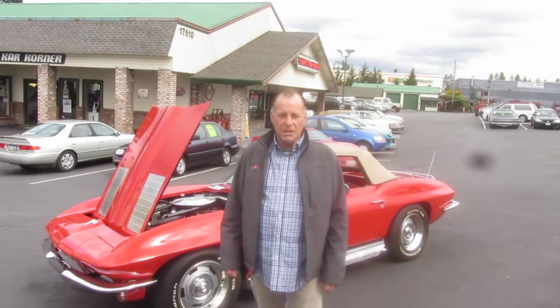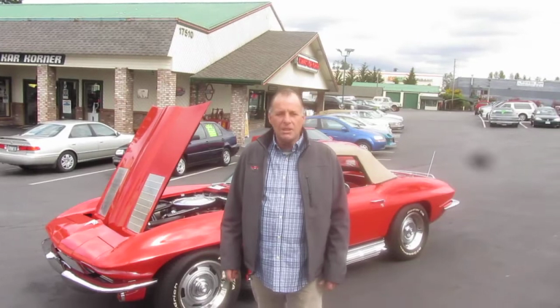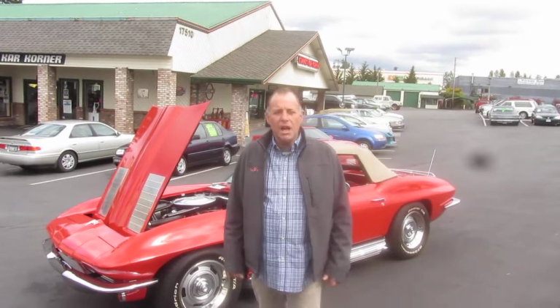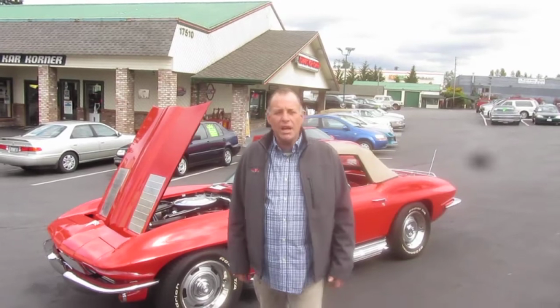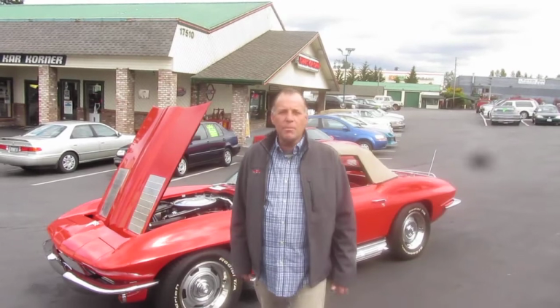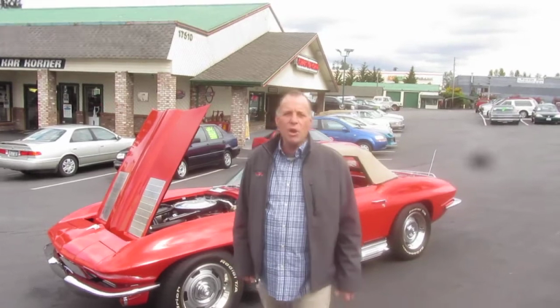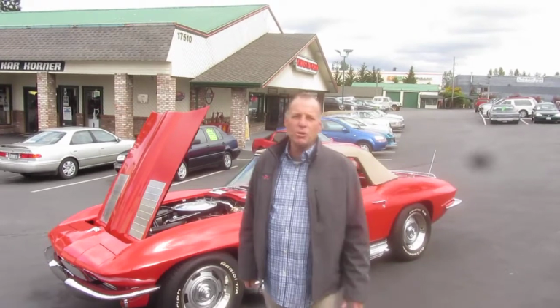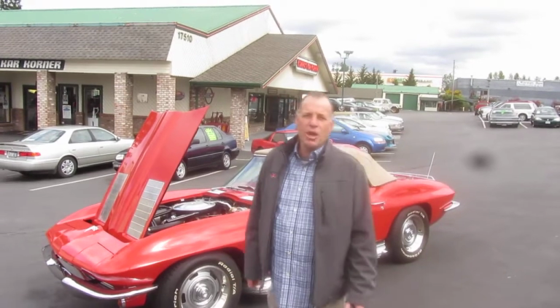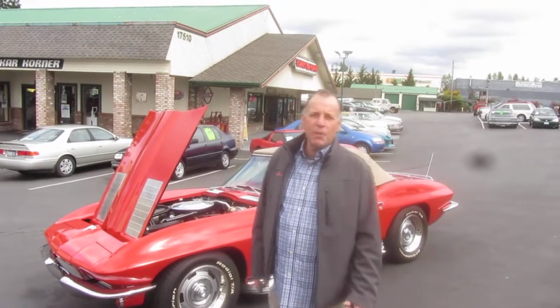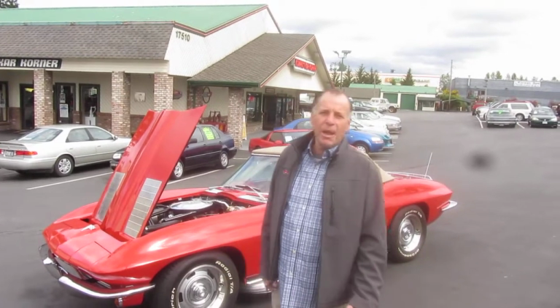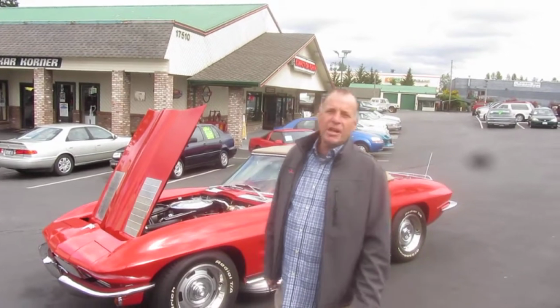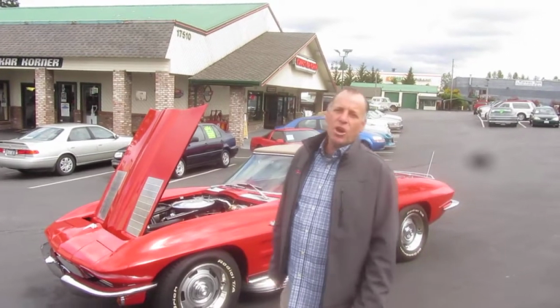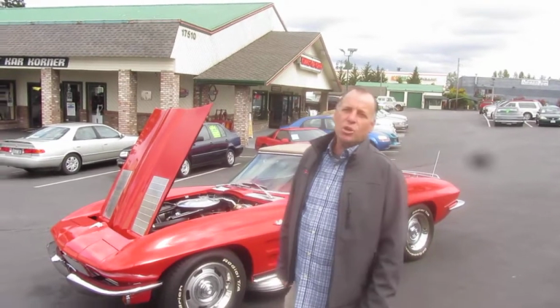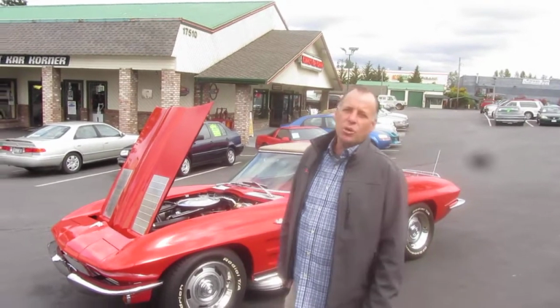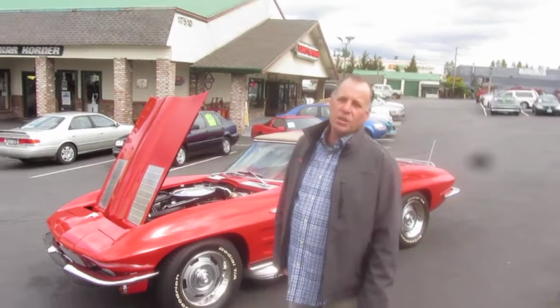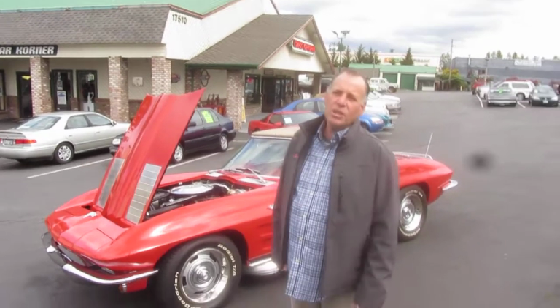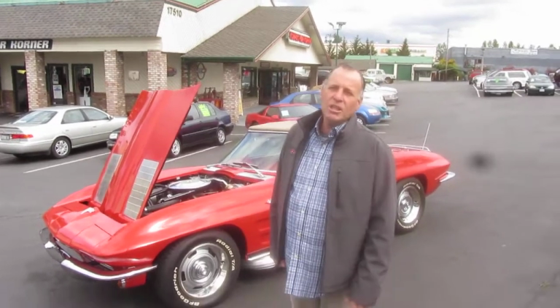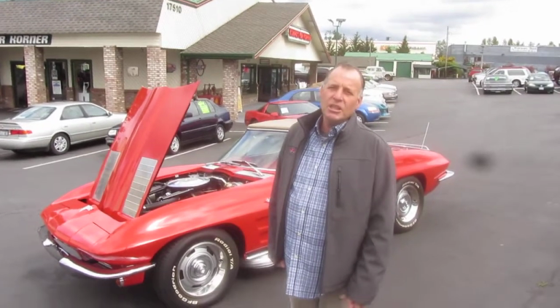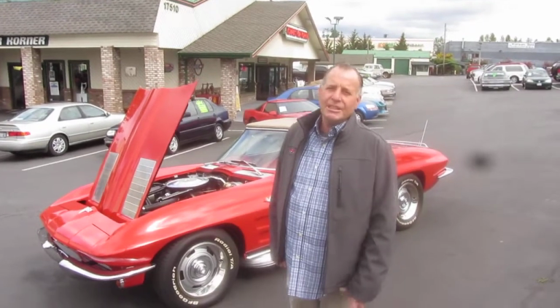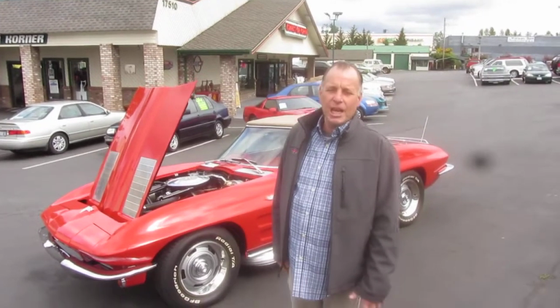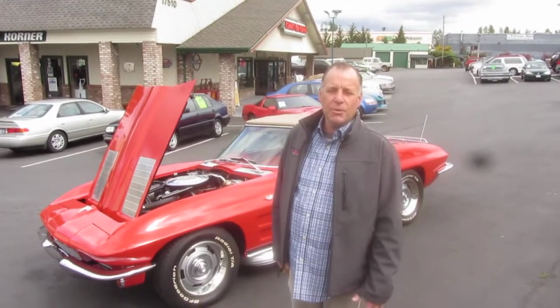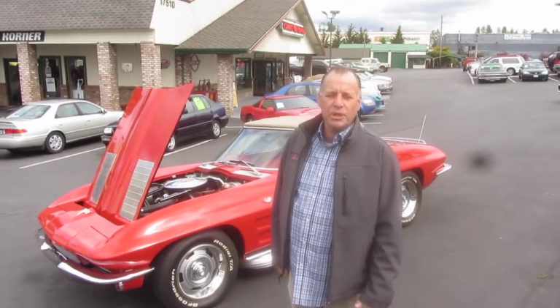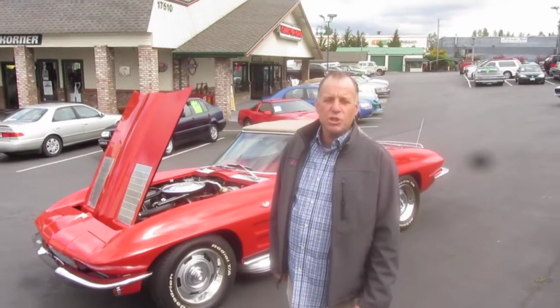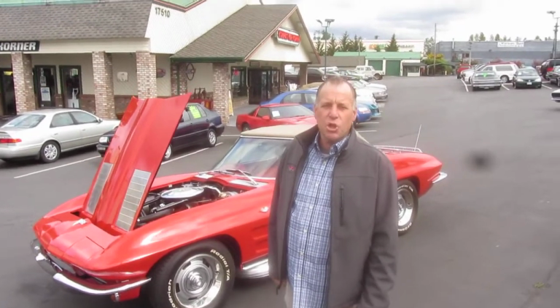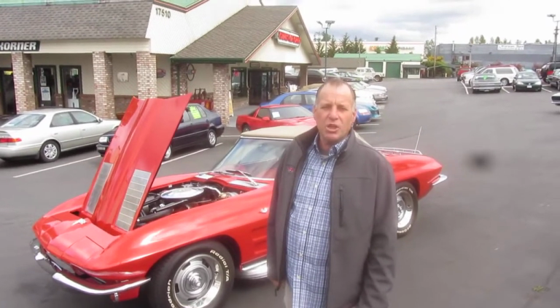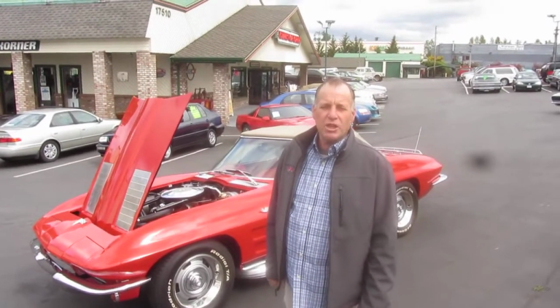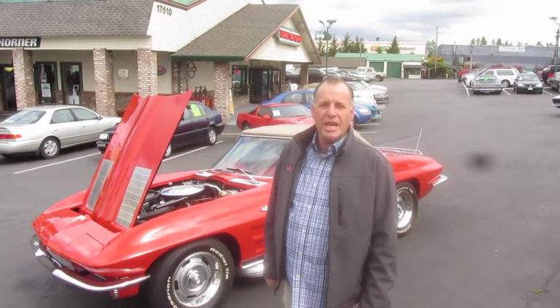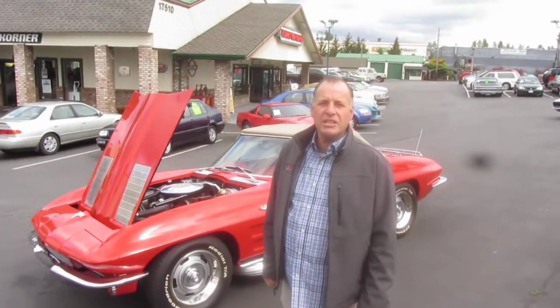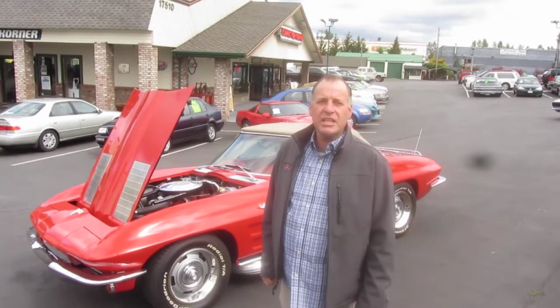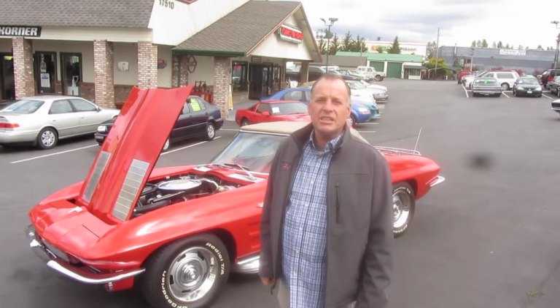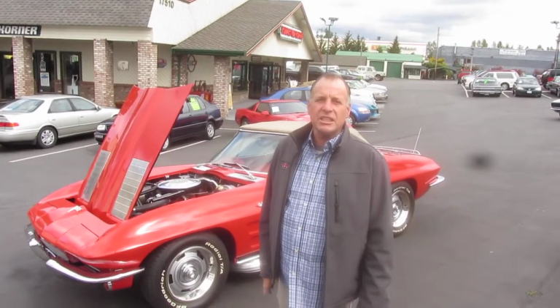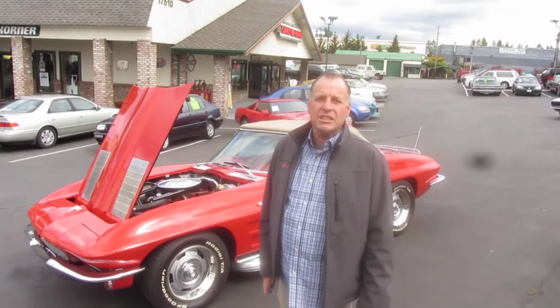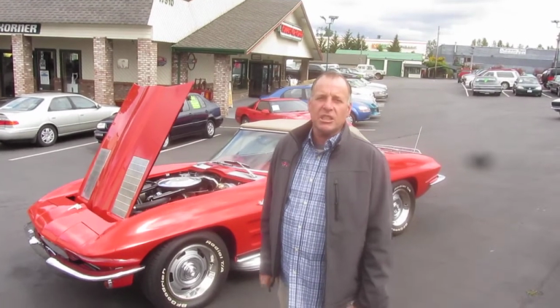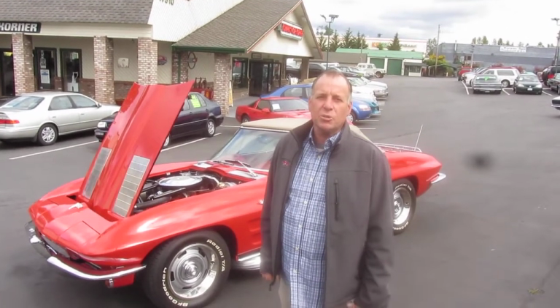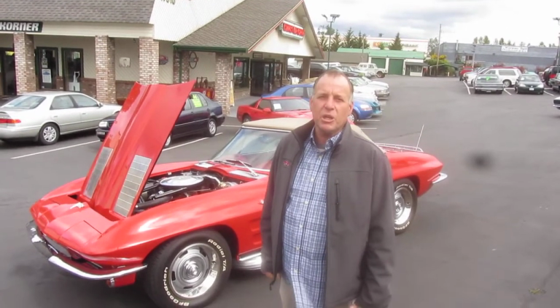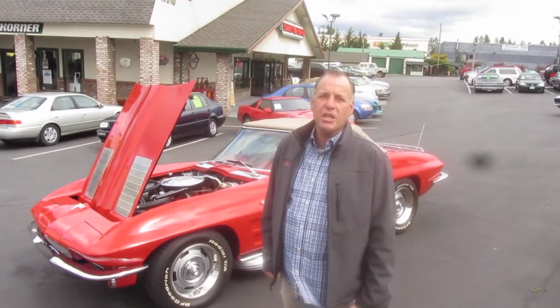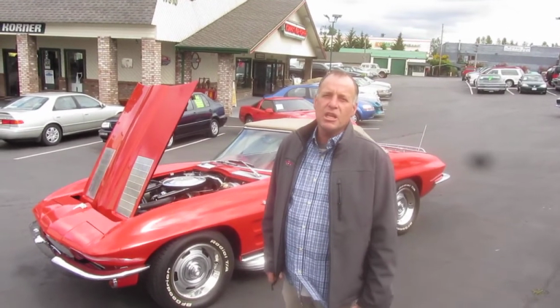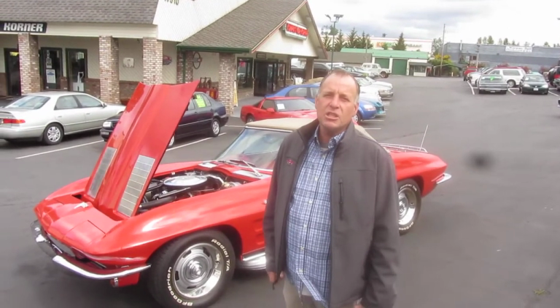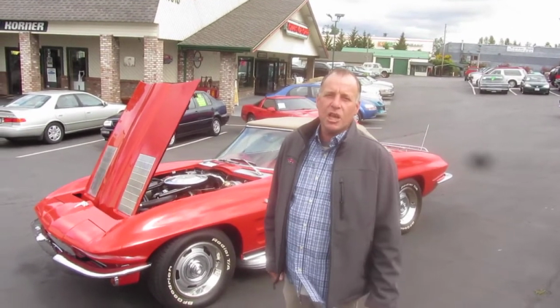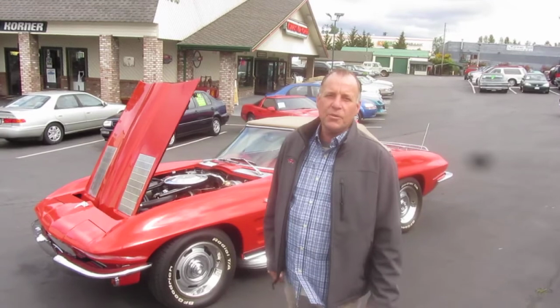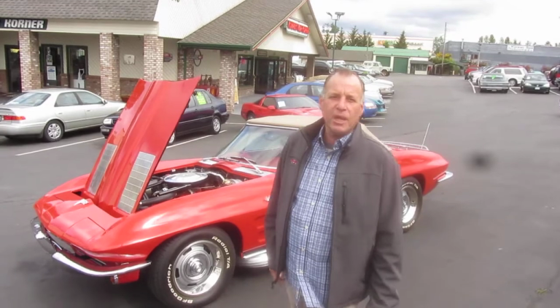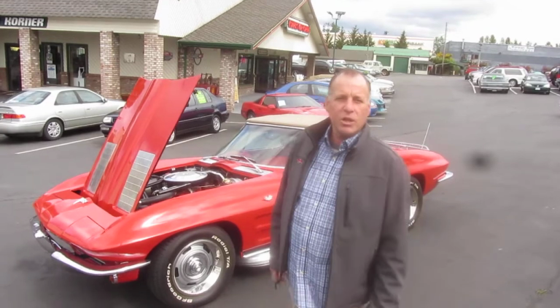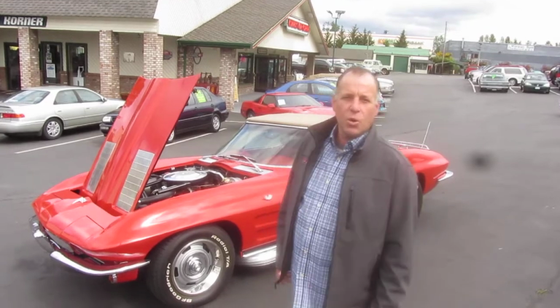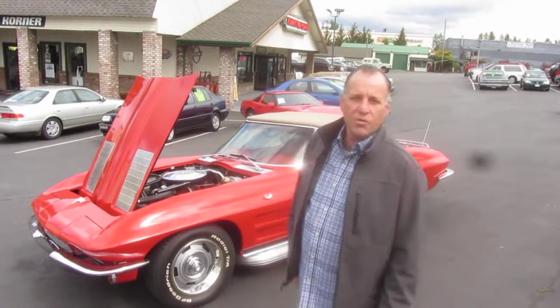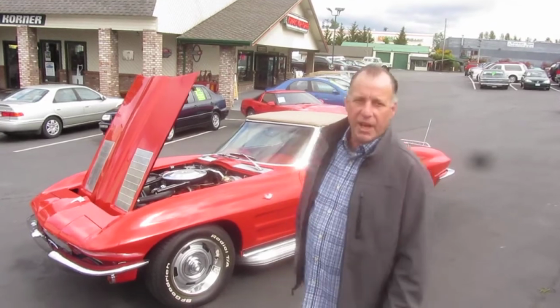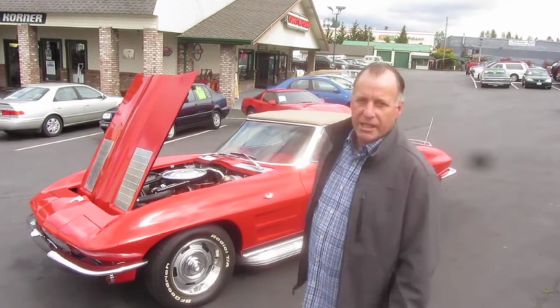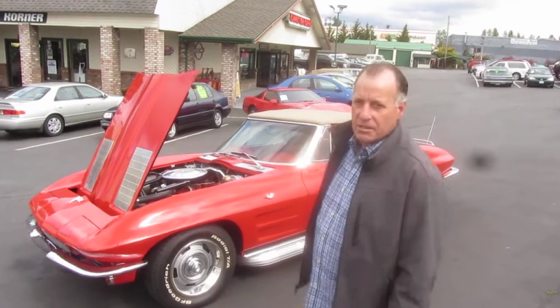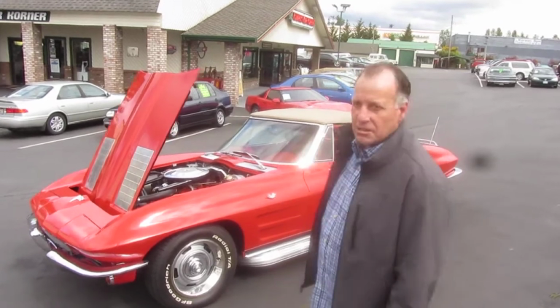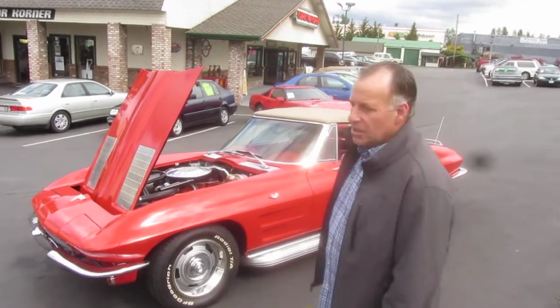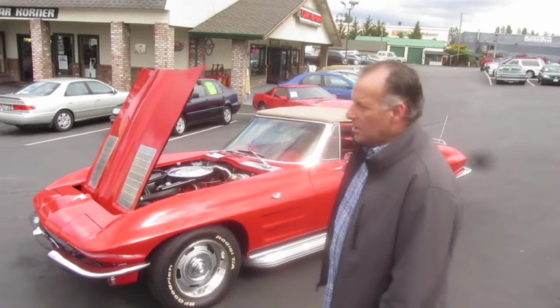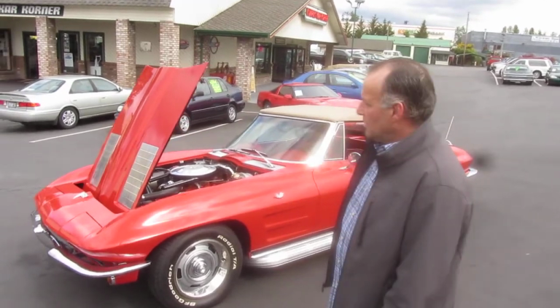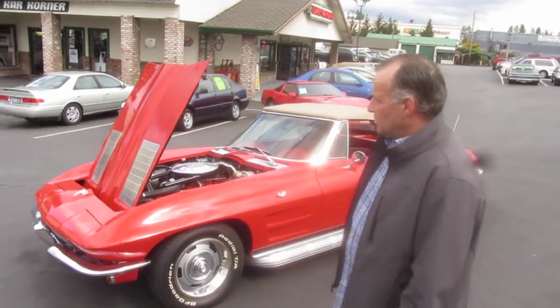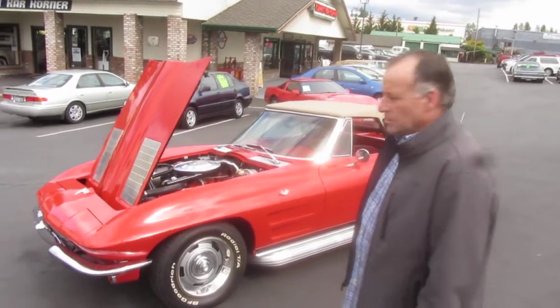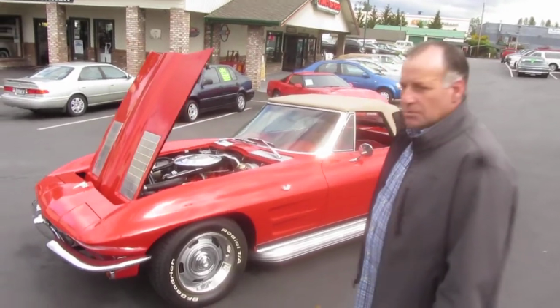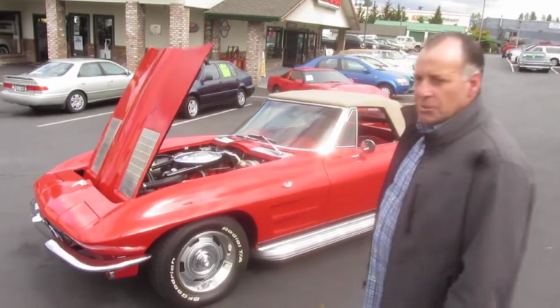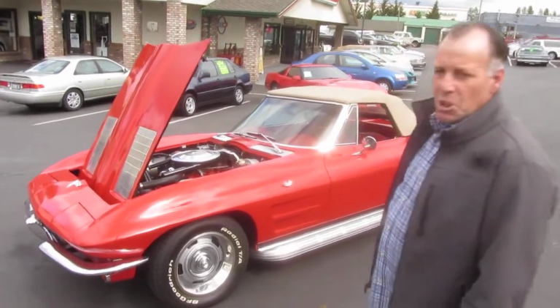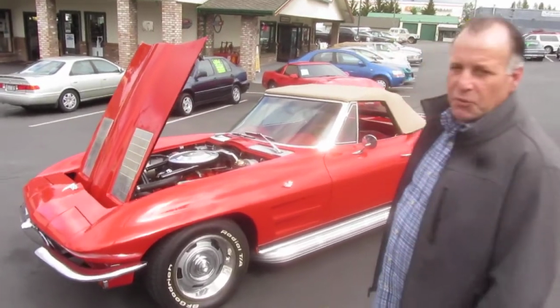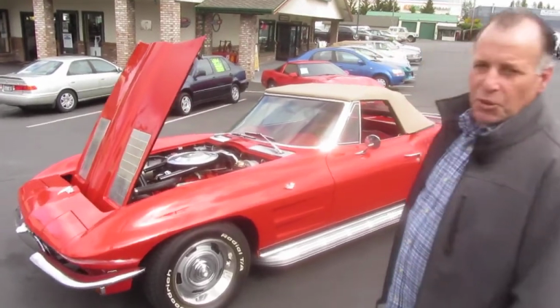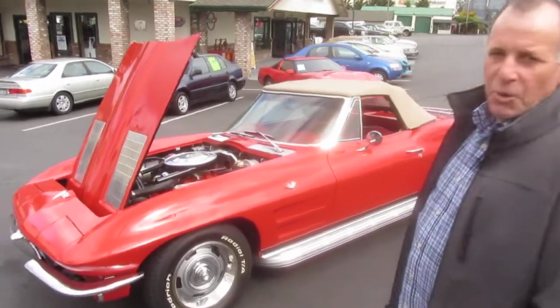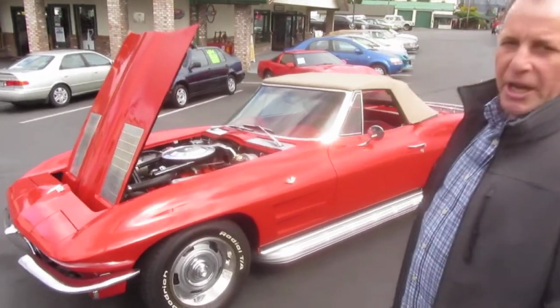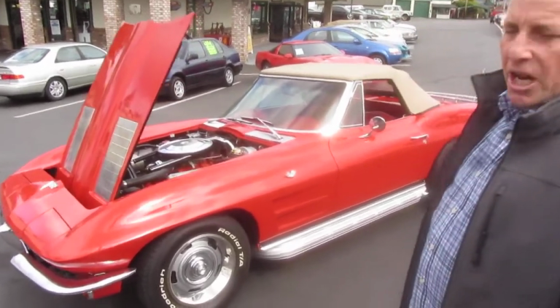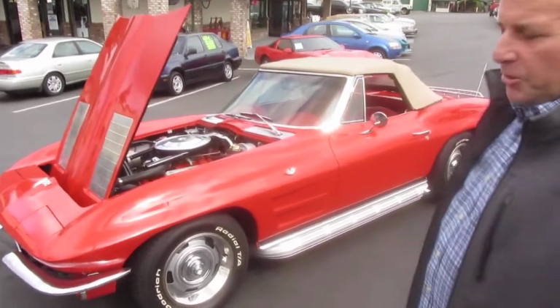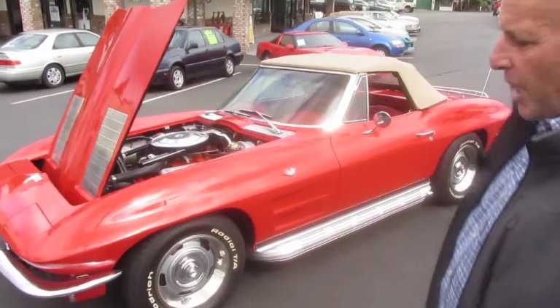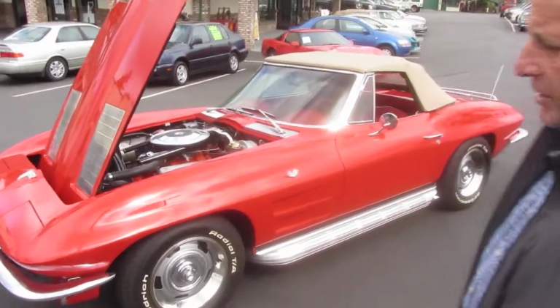Hi, I'm Mark with Compact Car Corner. Today we're going to show you a 1963 Chevrolet Corvette, beautiful red on red.